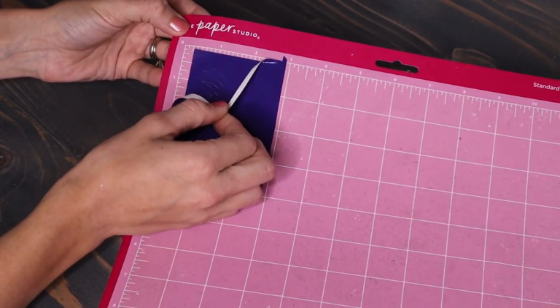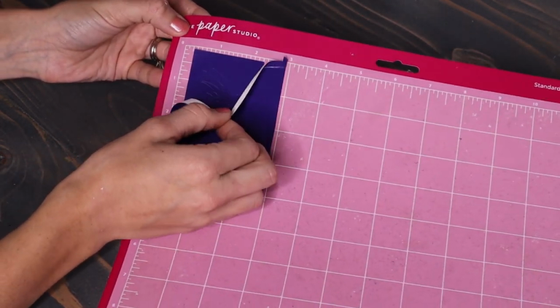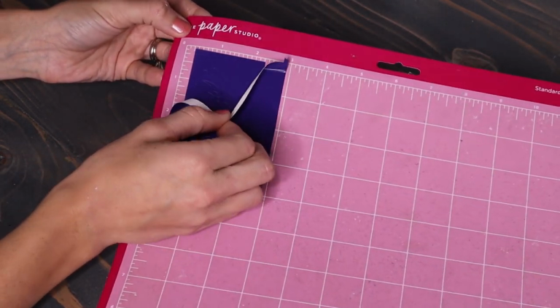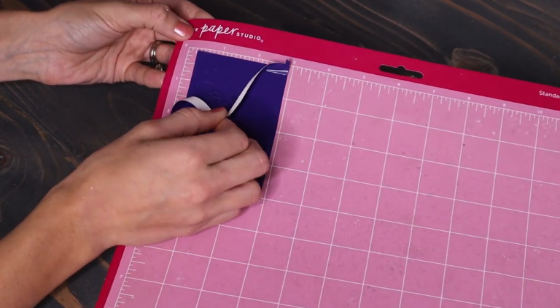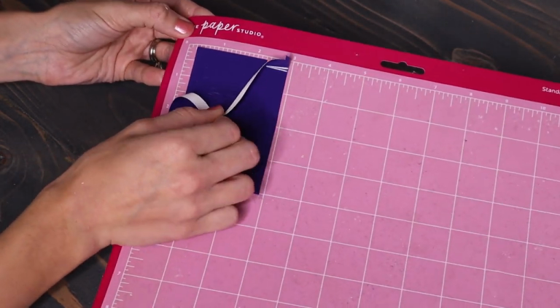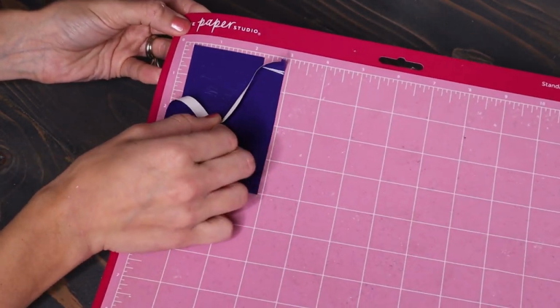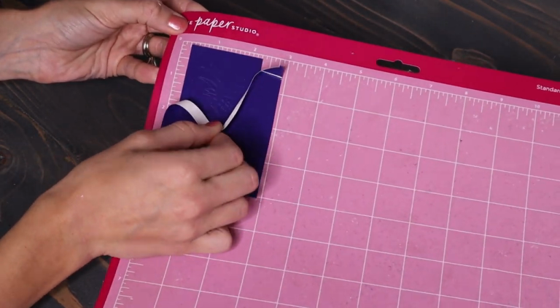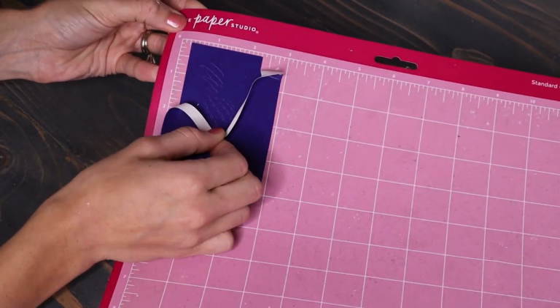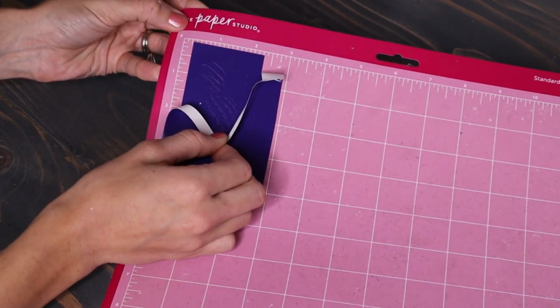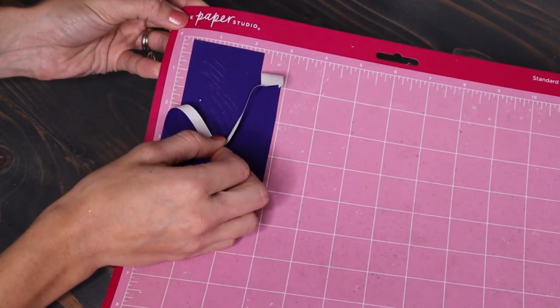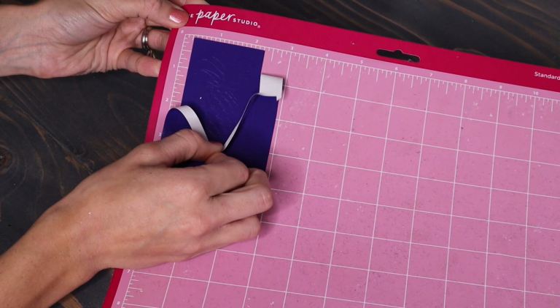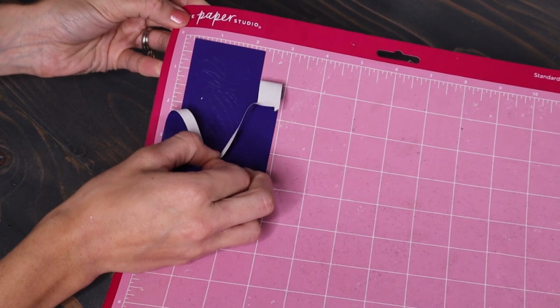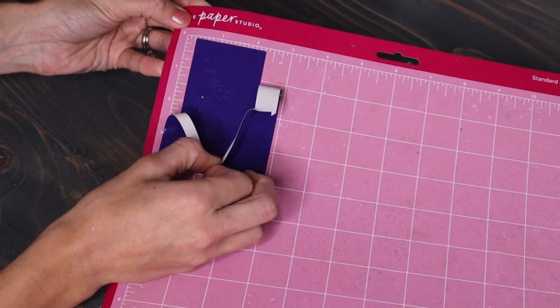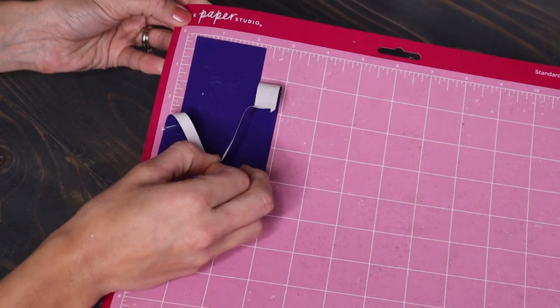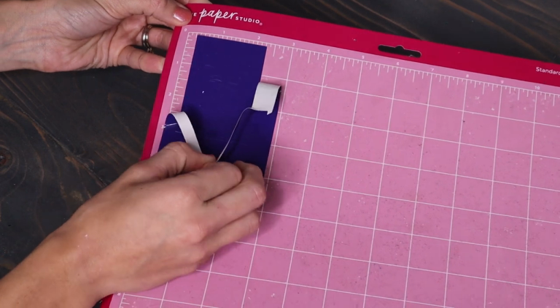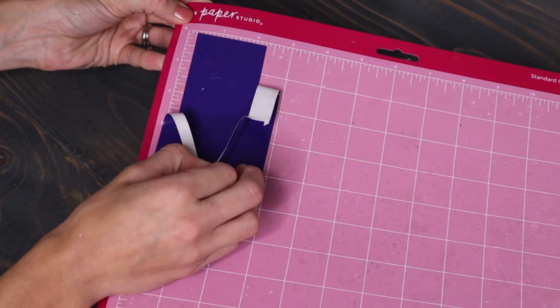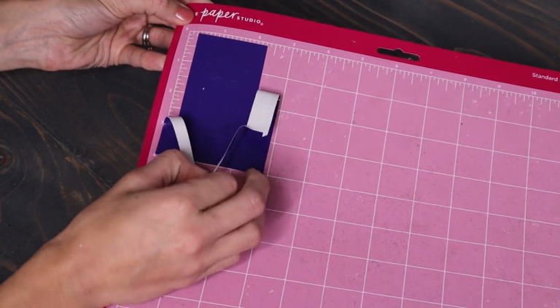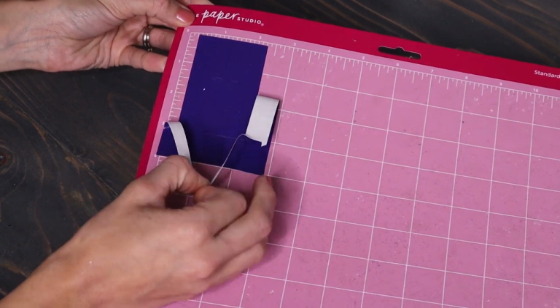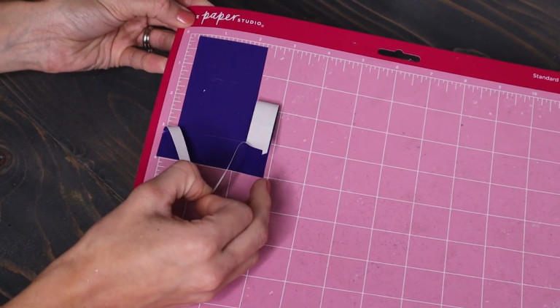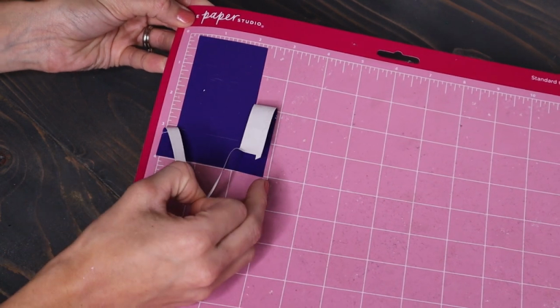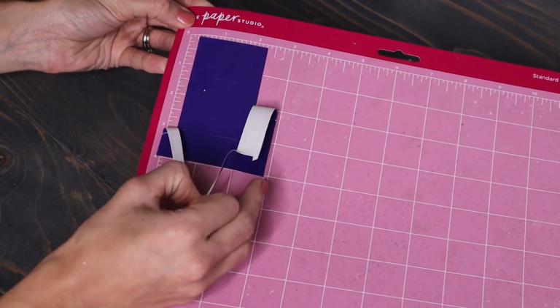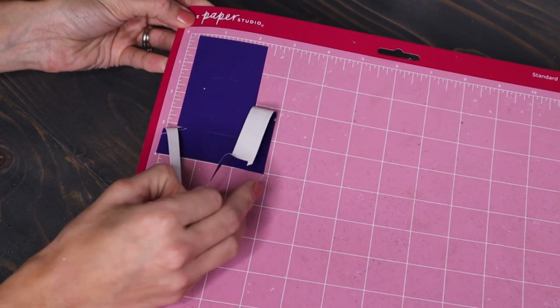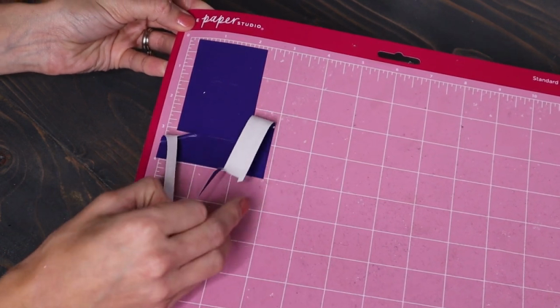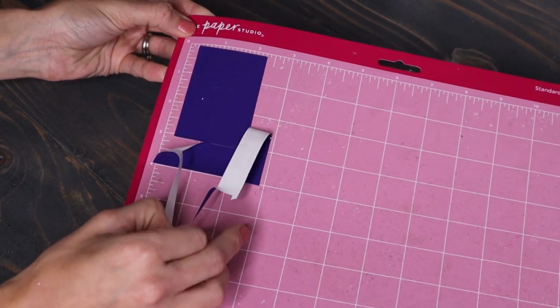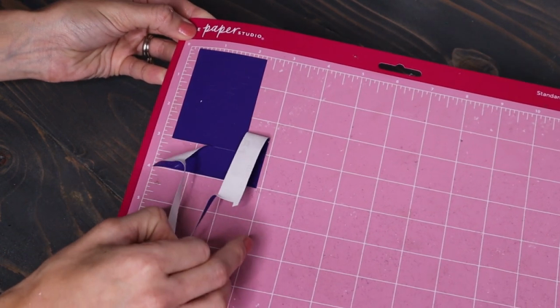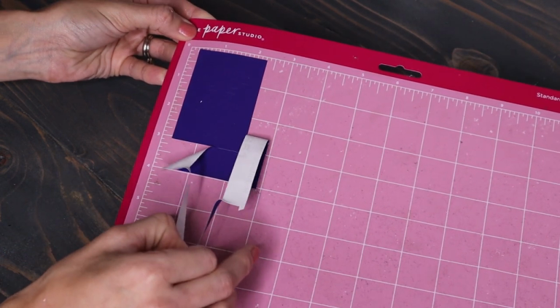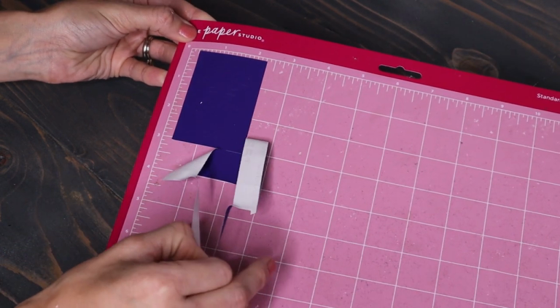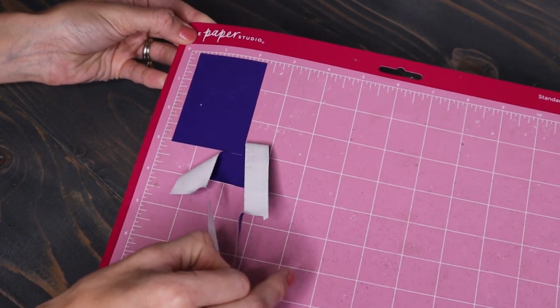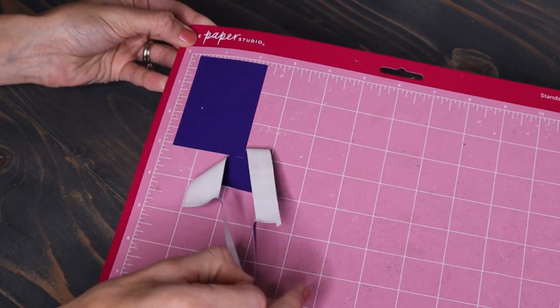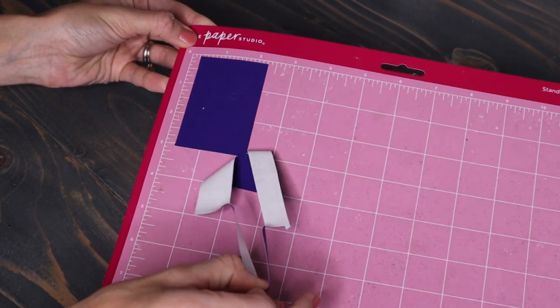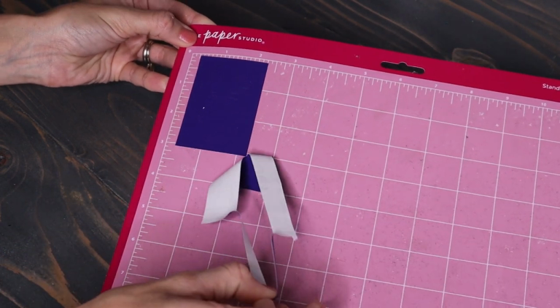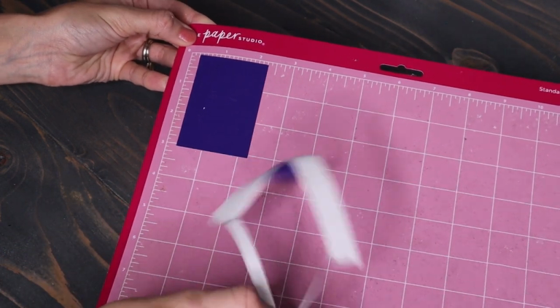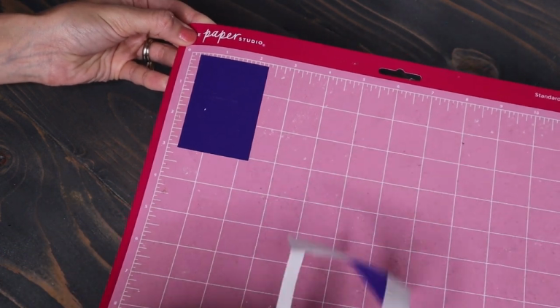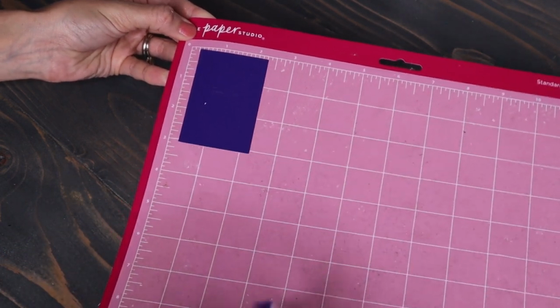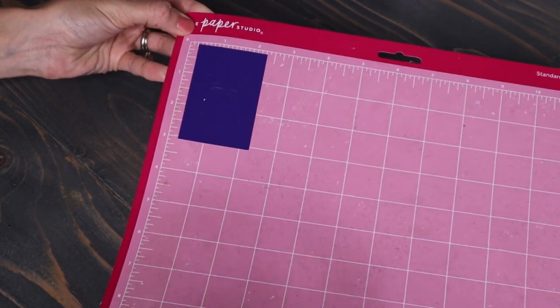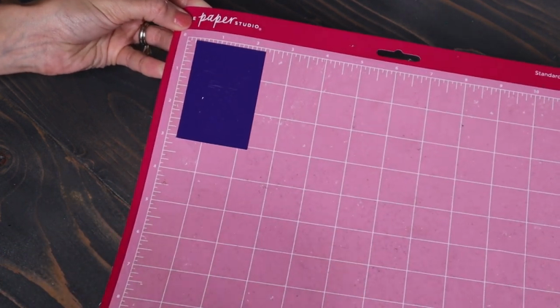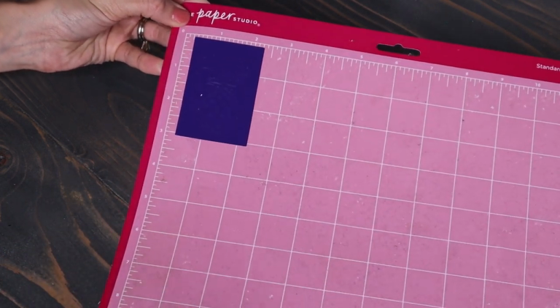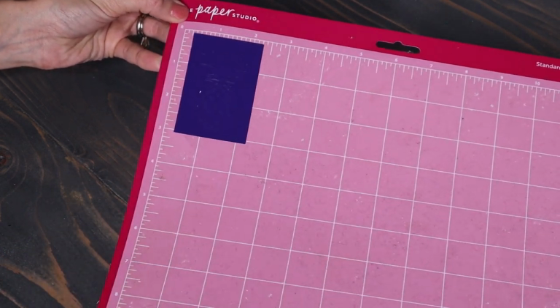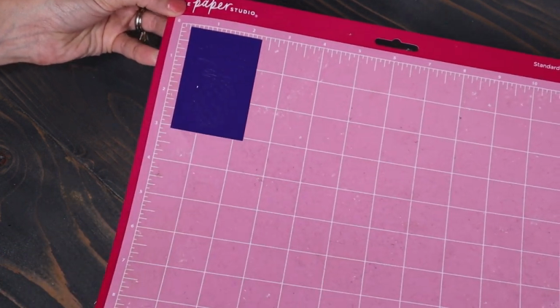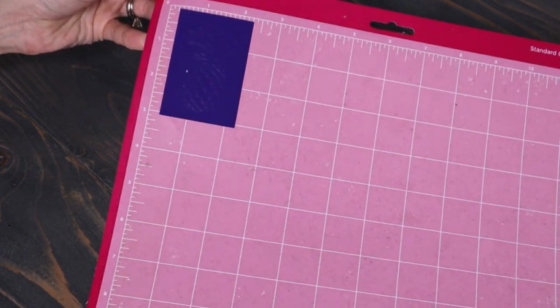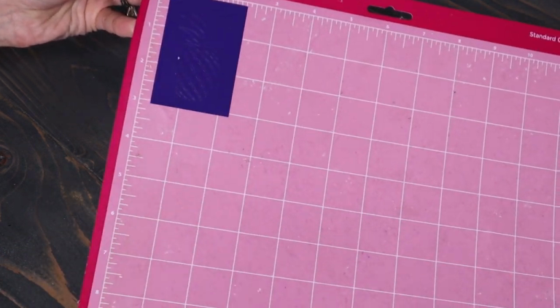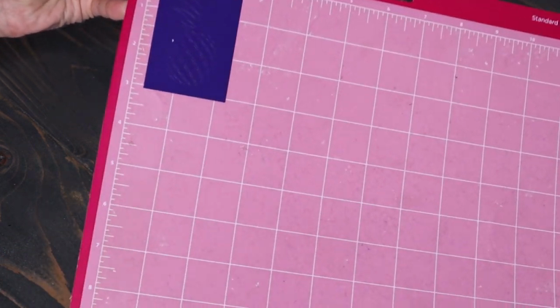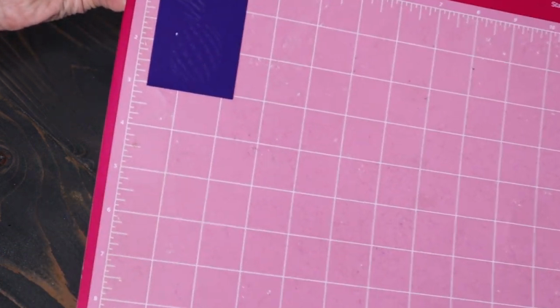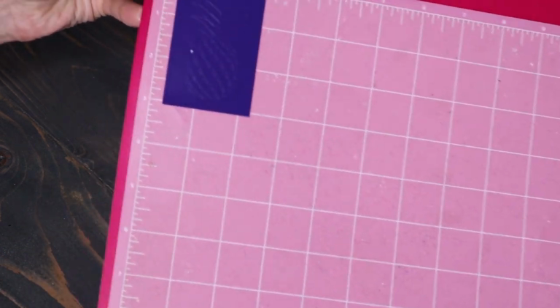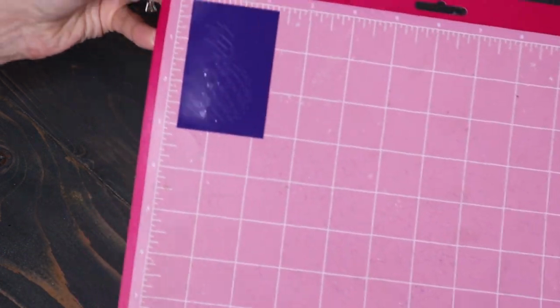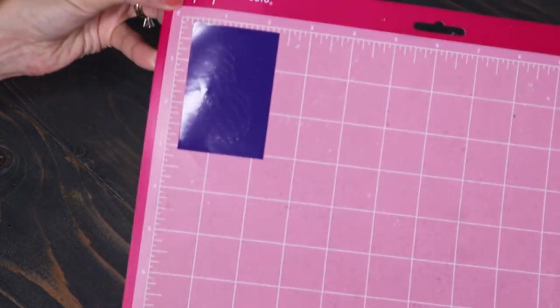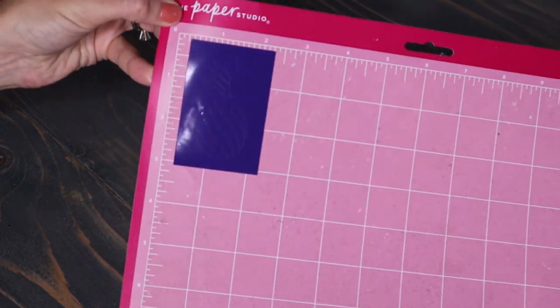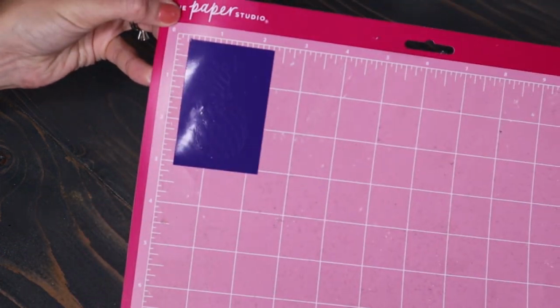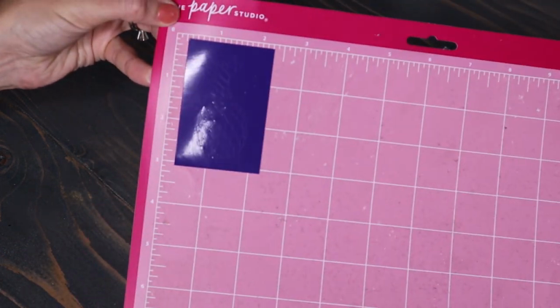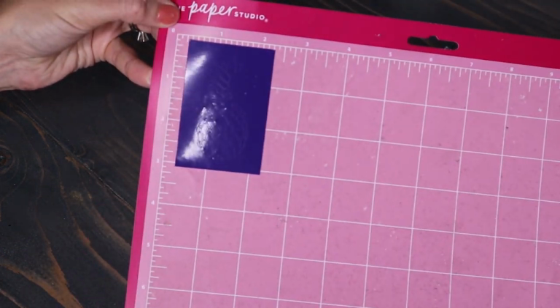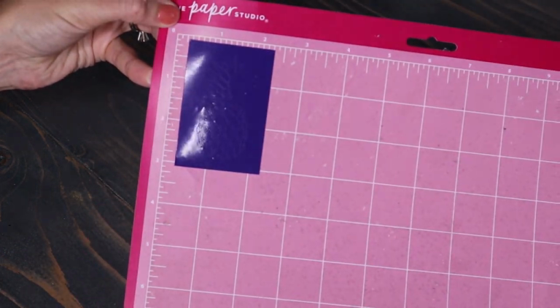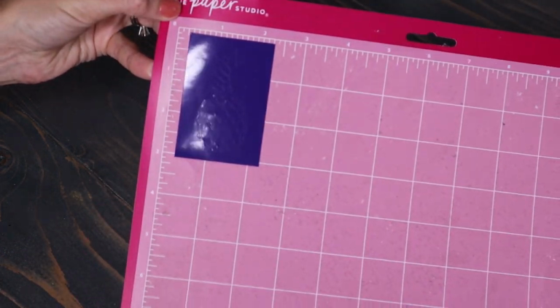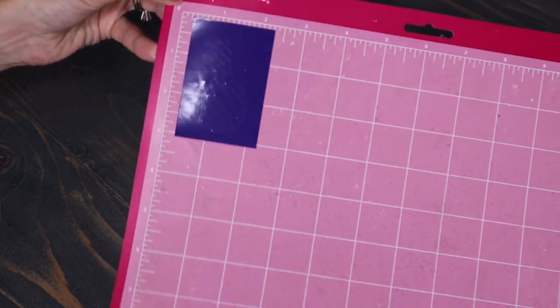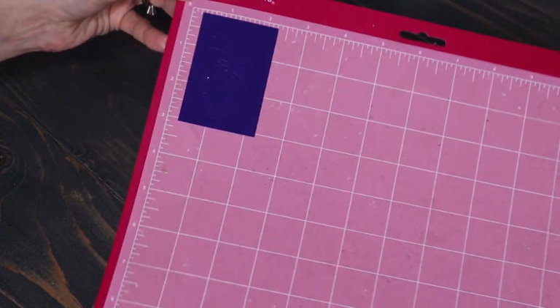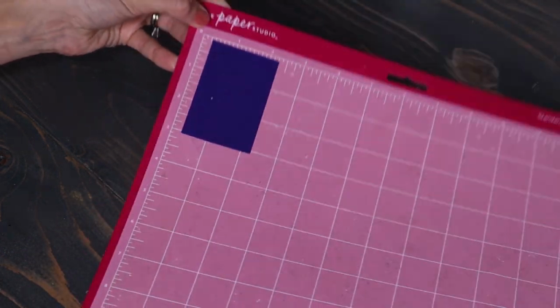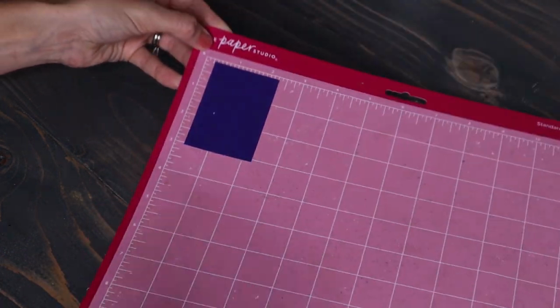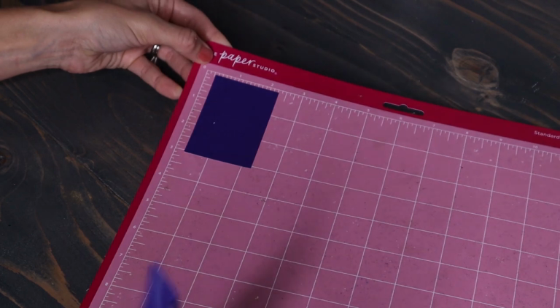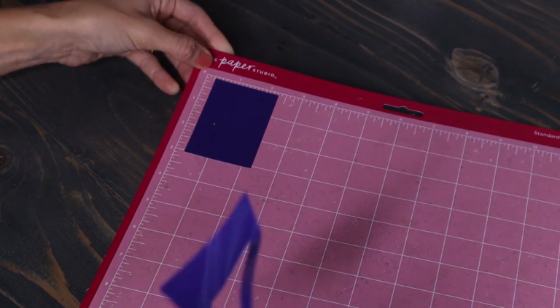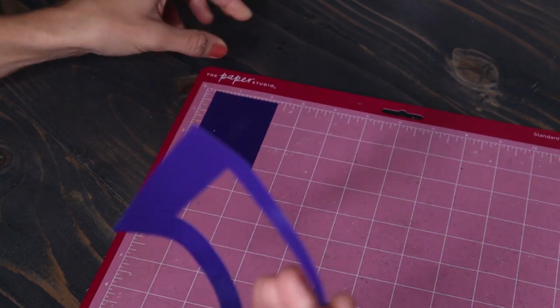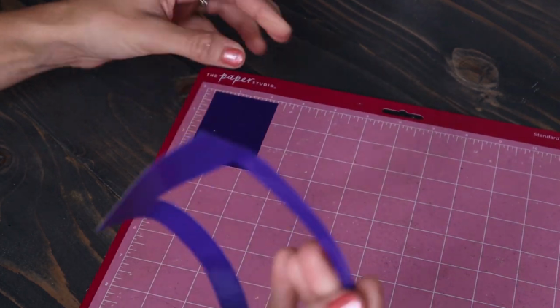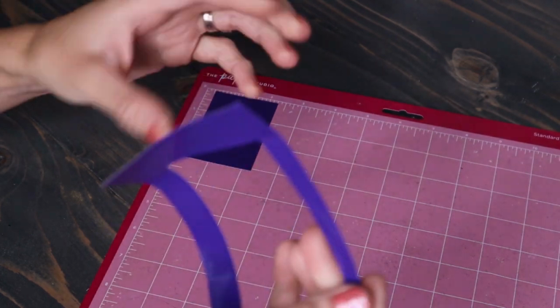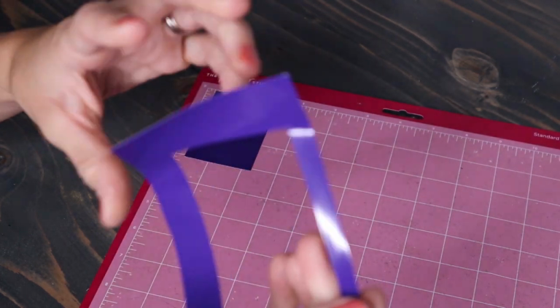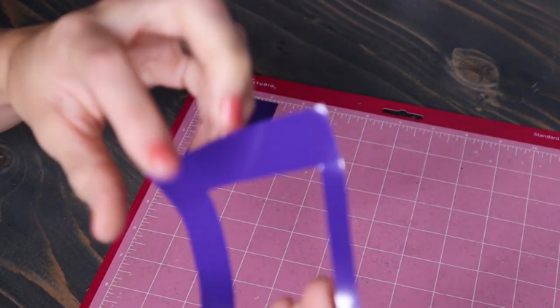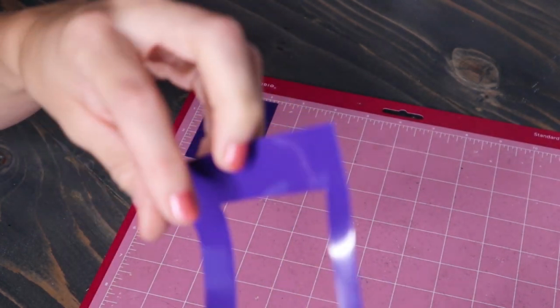As you can see, that square I made cut all the way through, leaving a perfectly cut decal that I don't have to use scissors to accomplish.